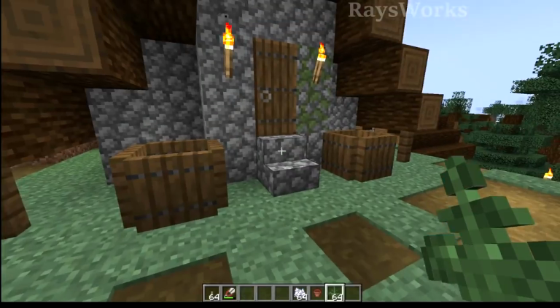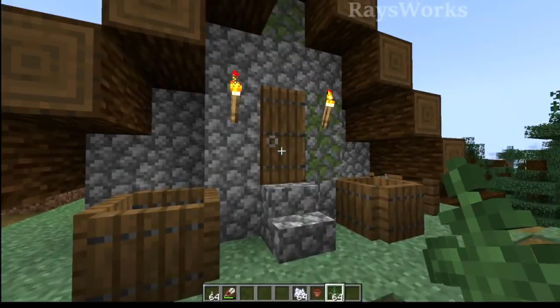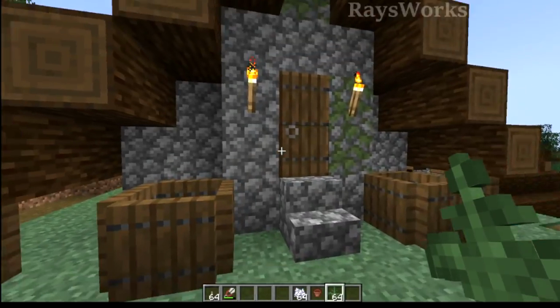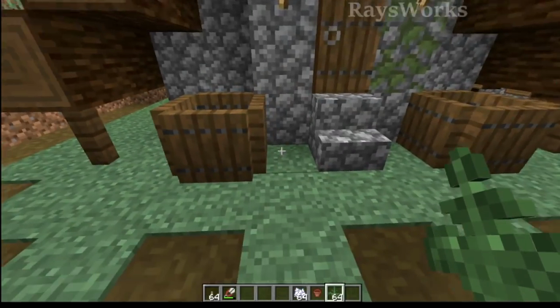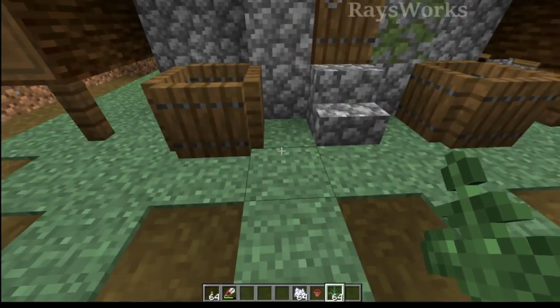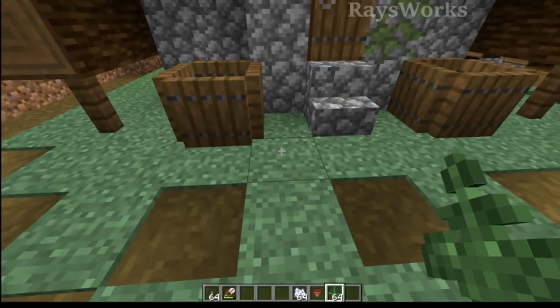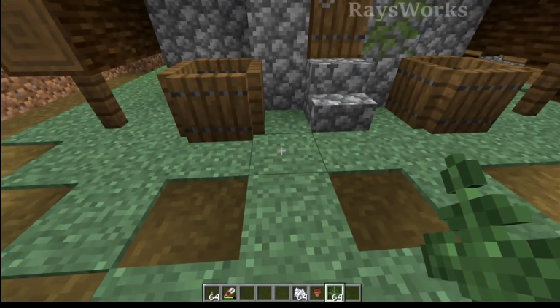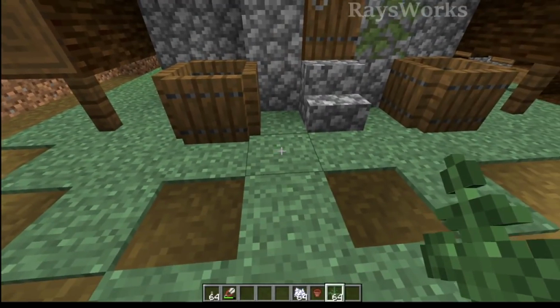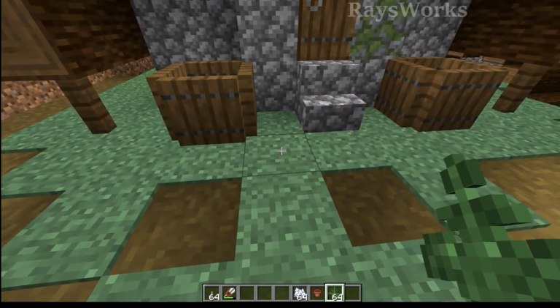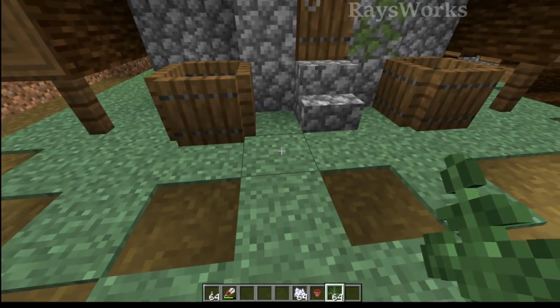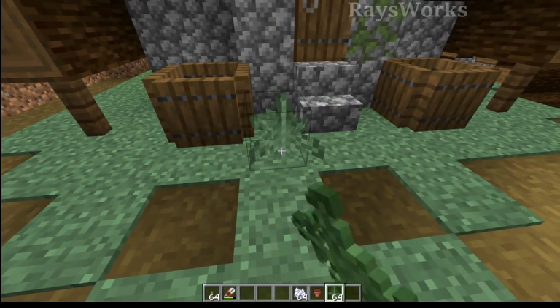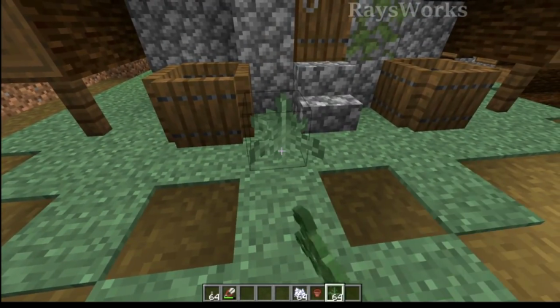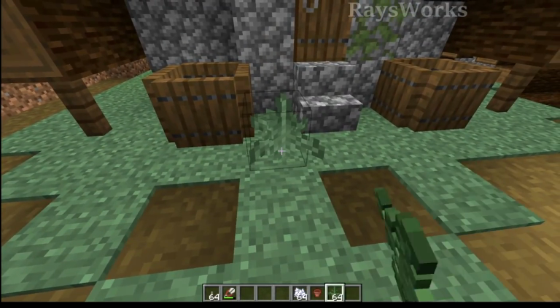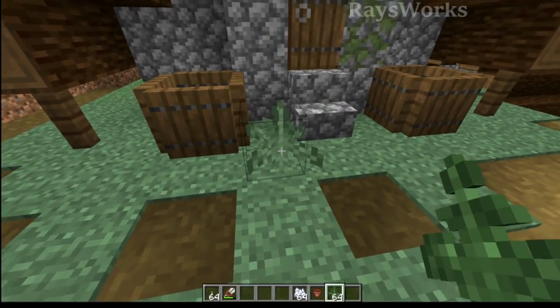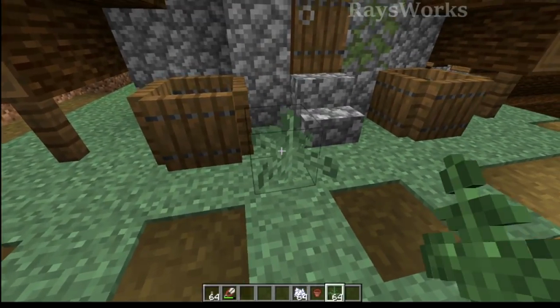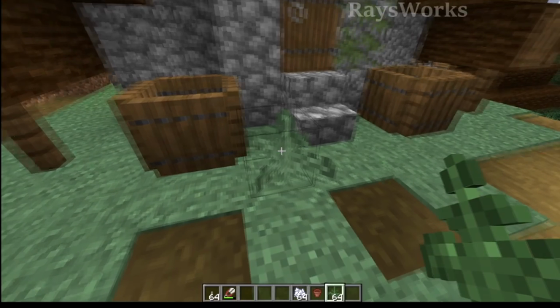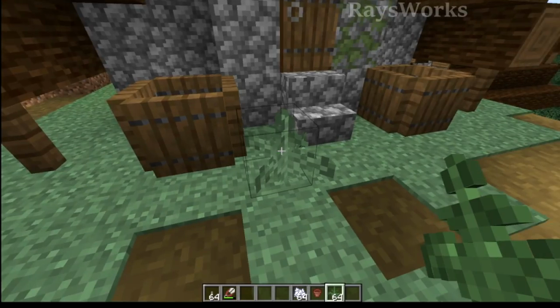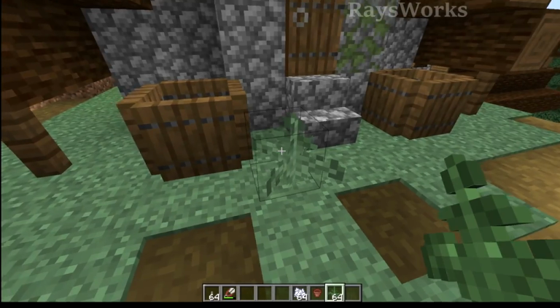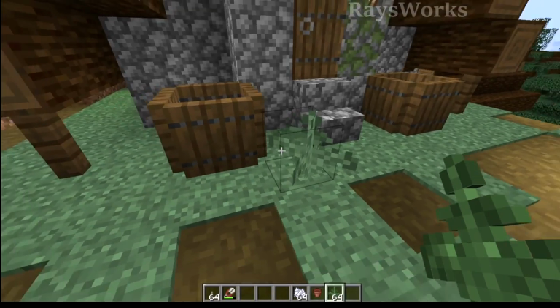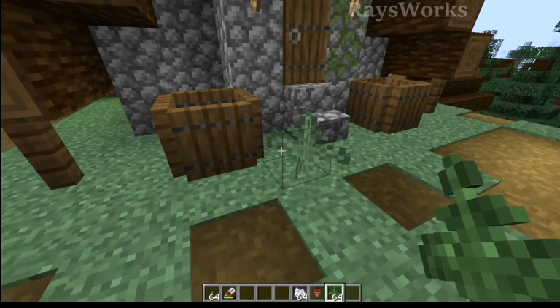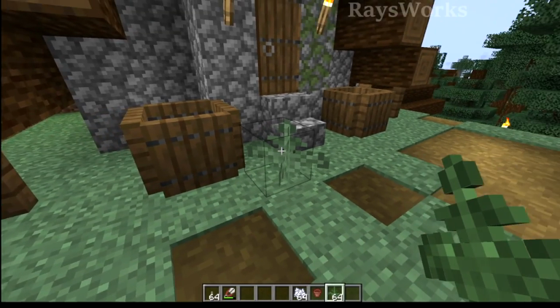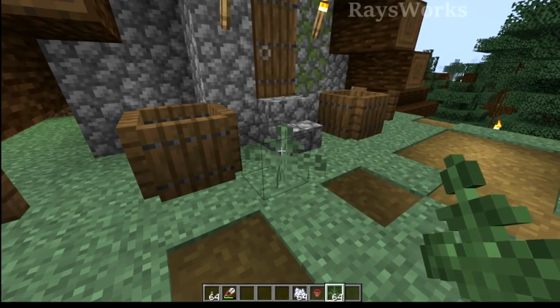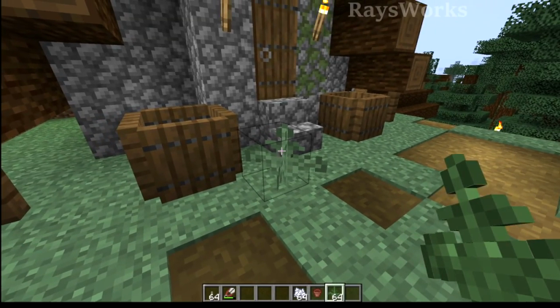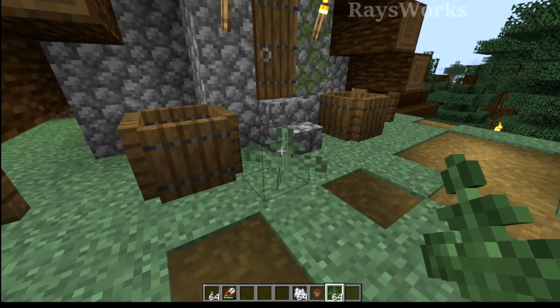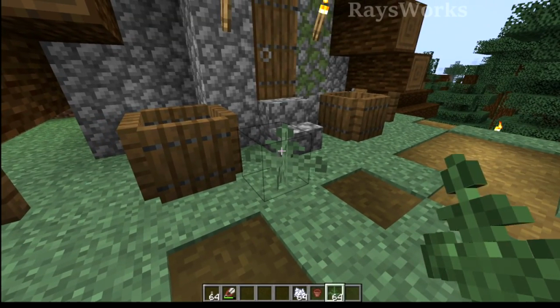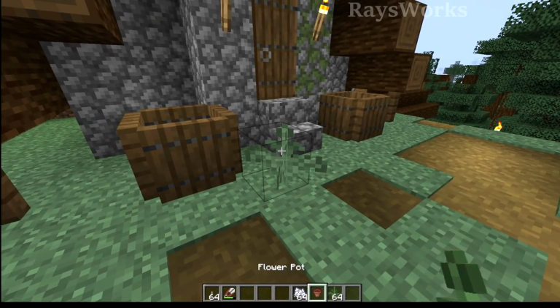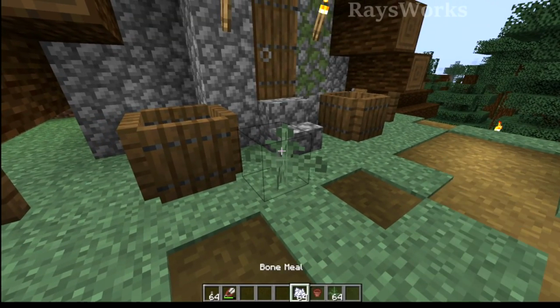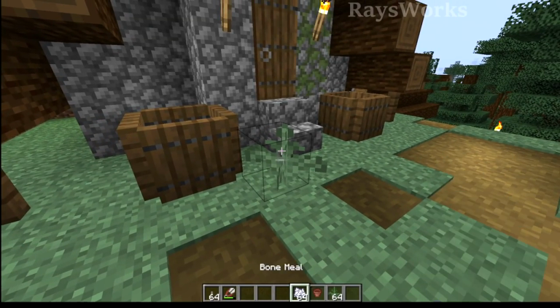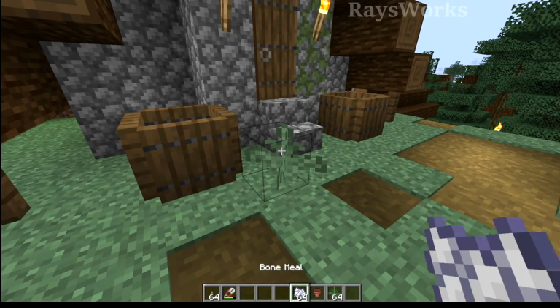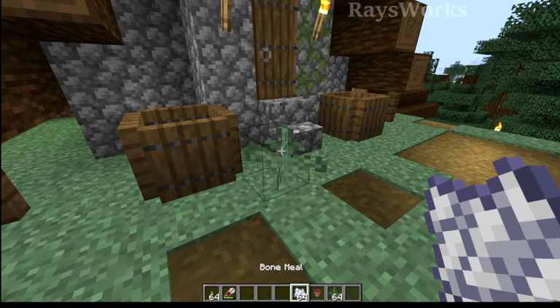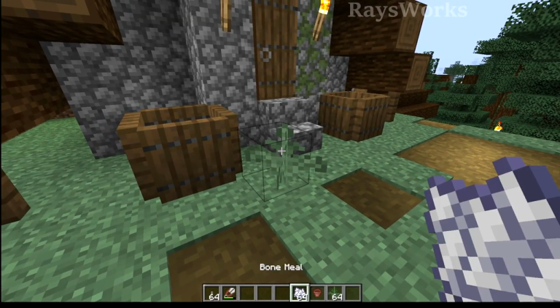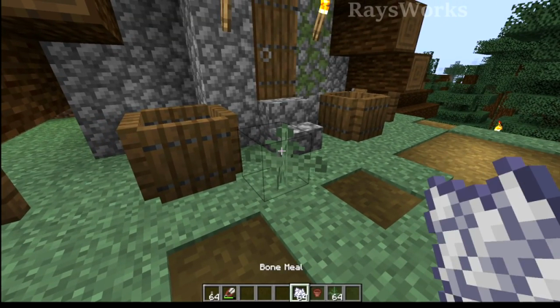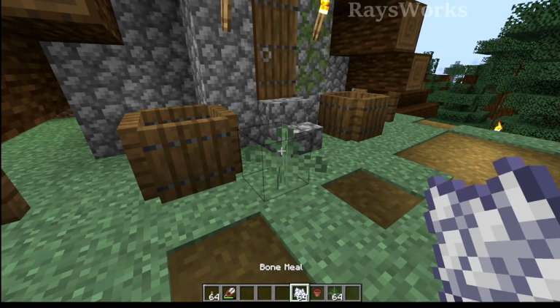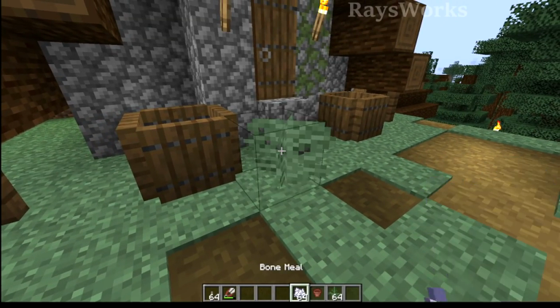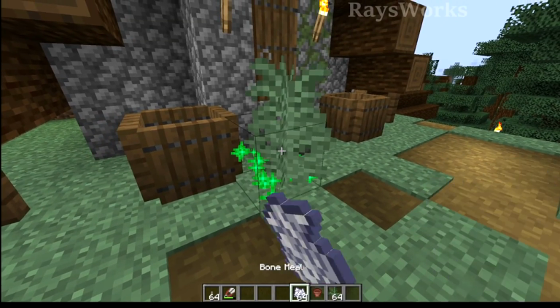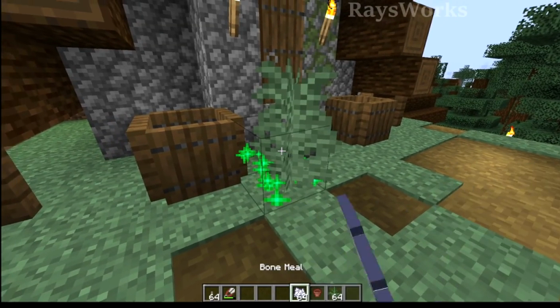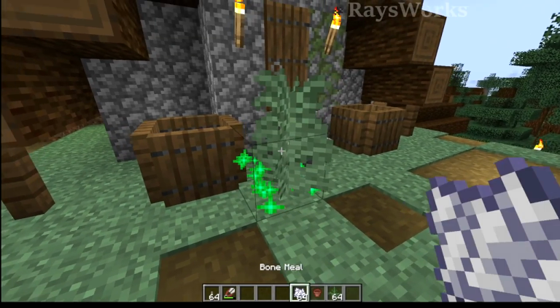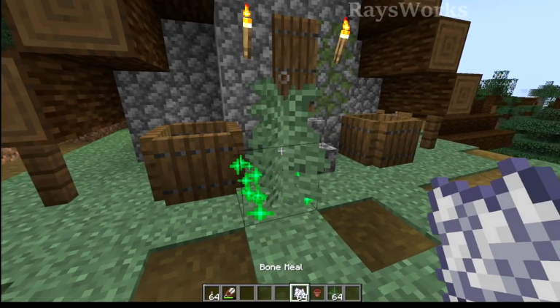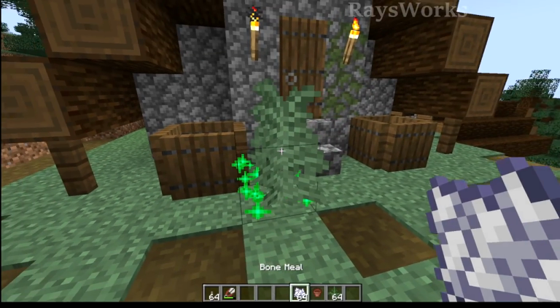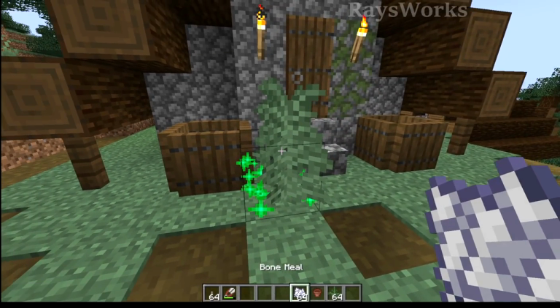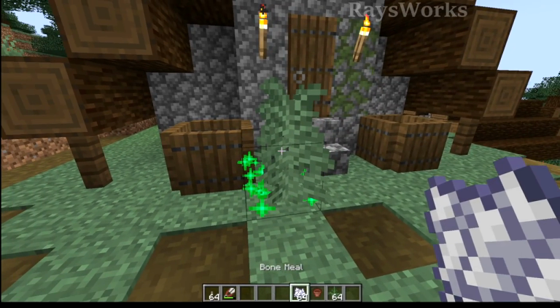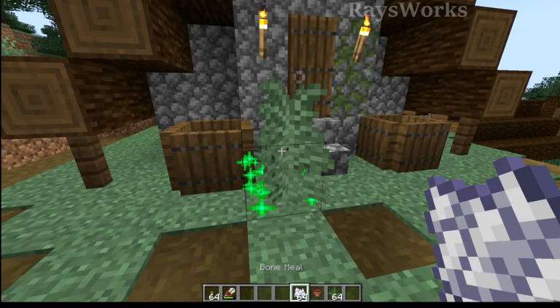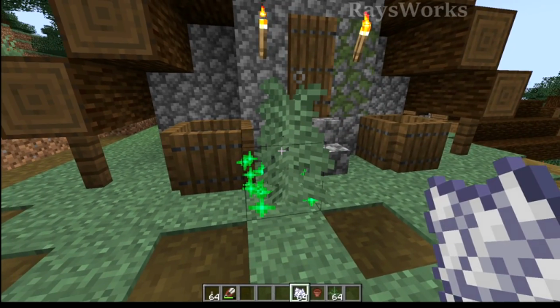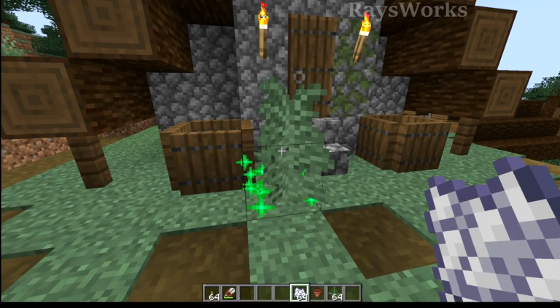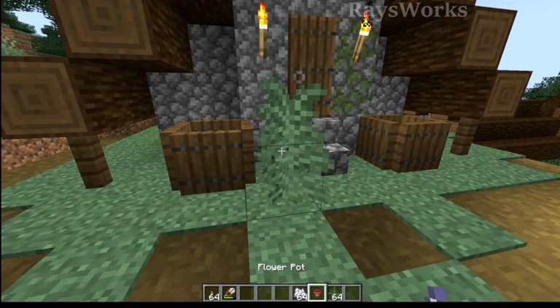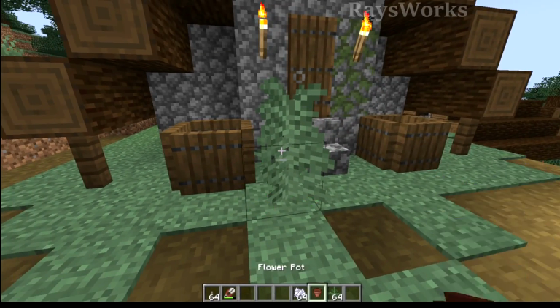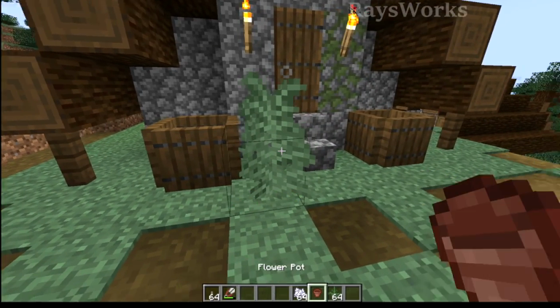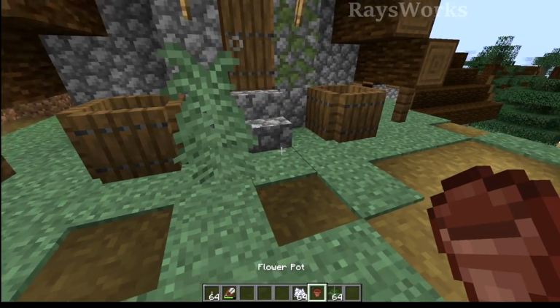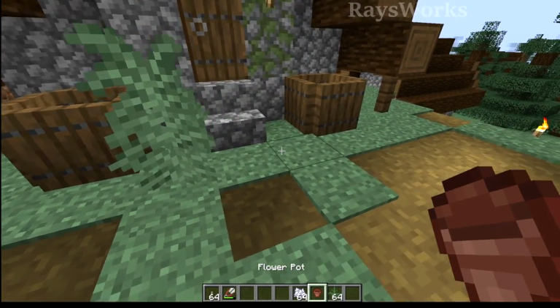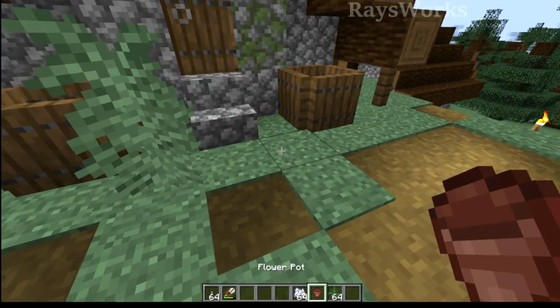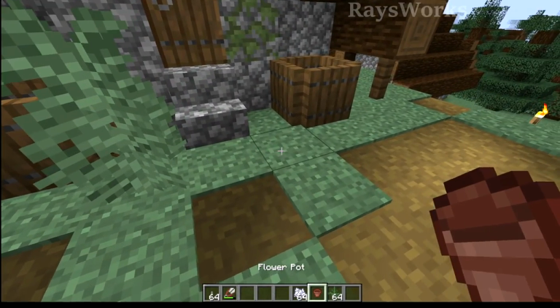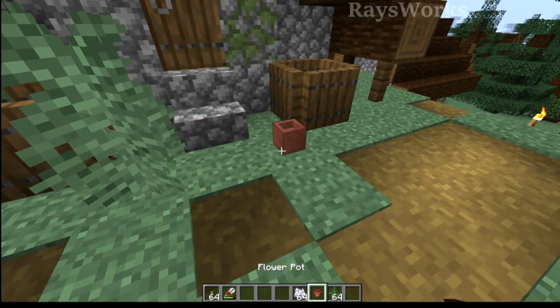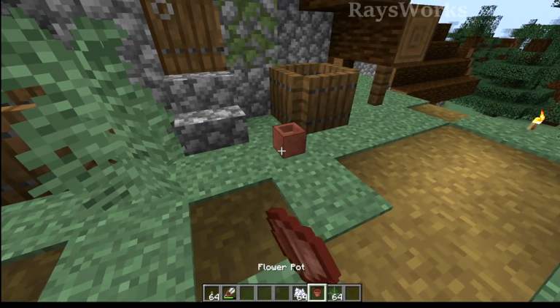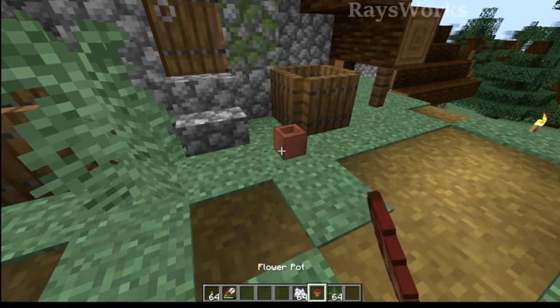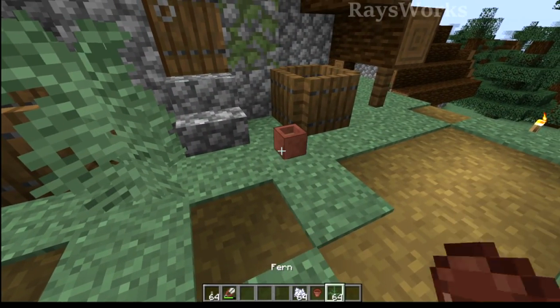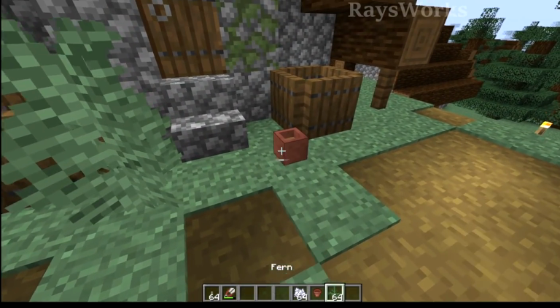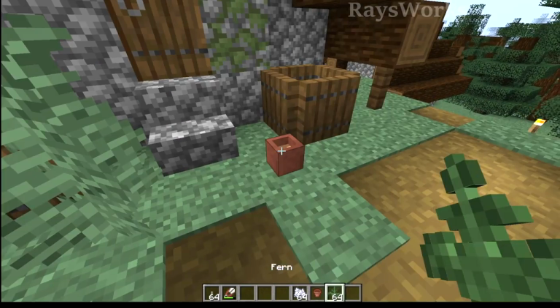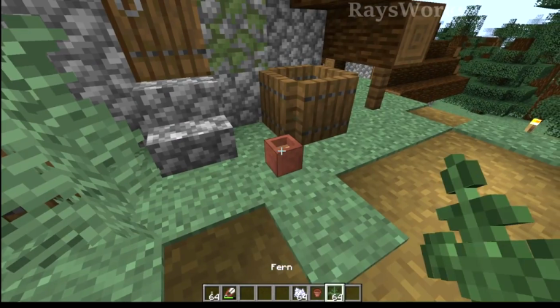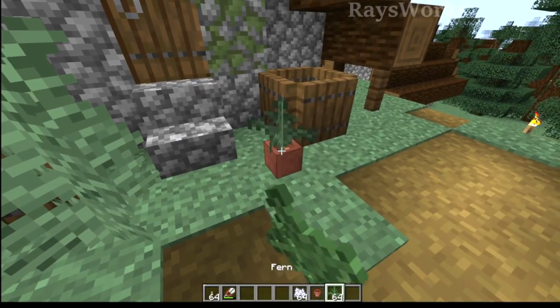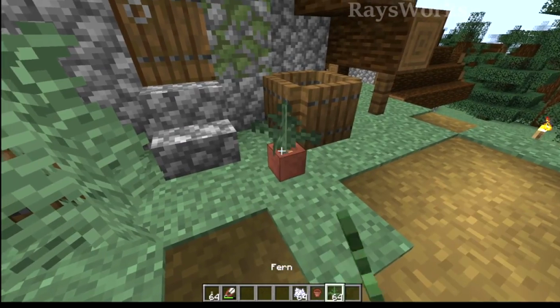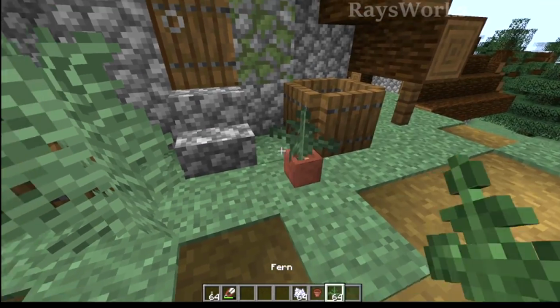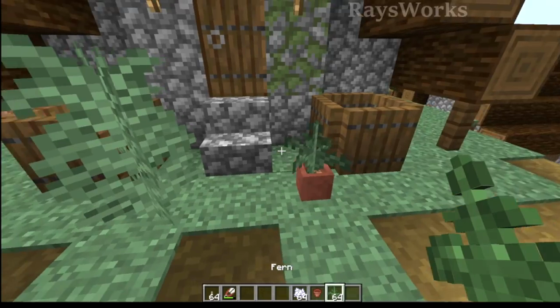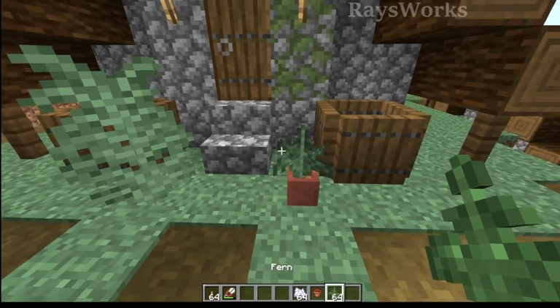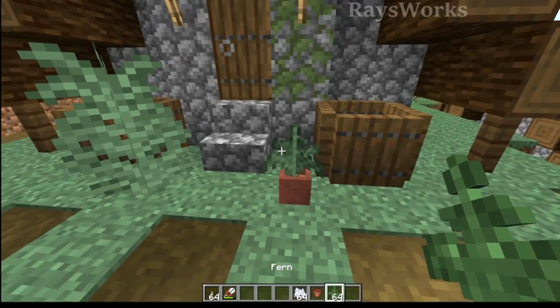Ferns can be used as a vegetational decoration, and with bone mill you can get the big ones. You could also have a flower pot and place some in it.